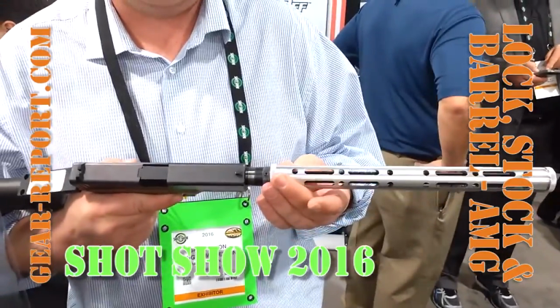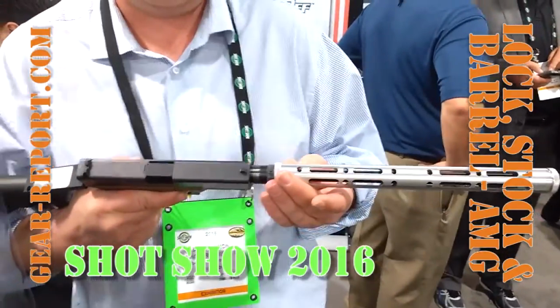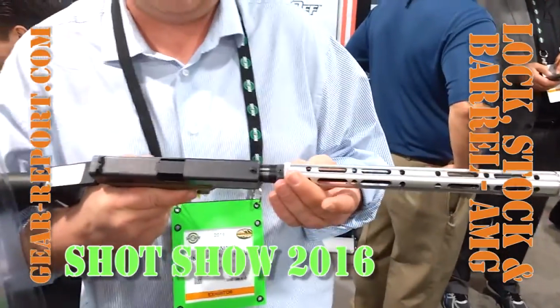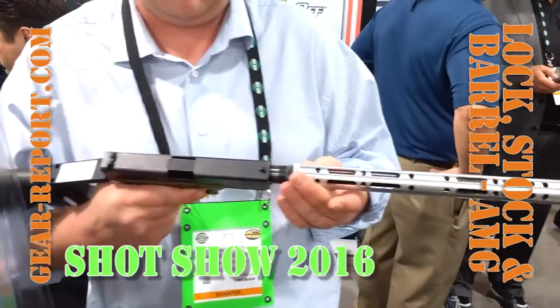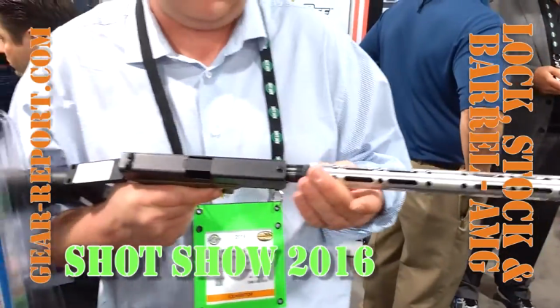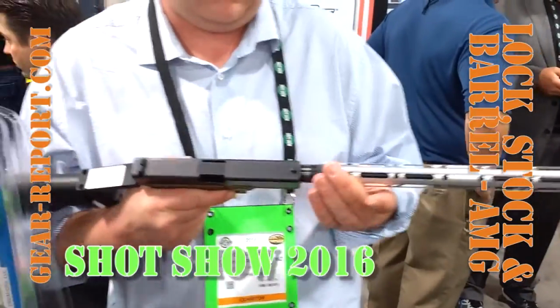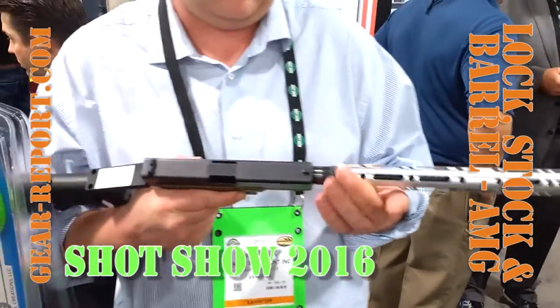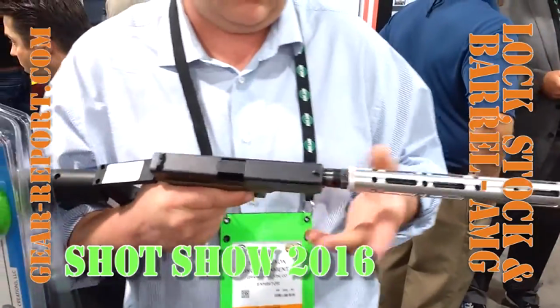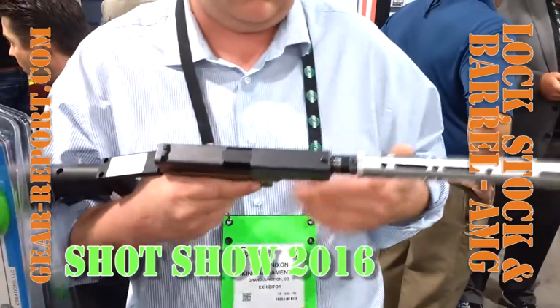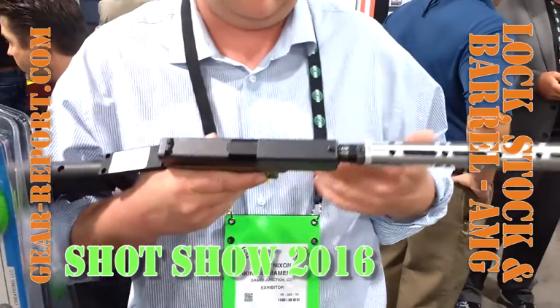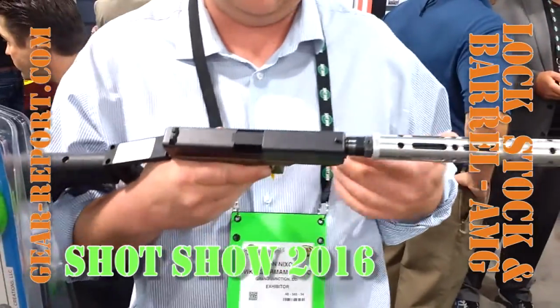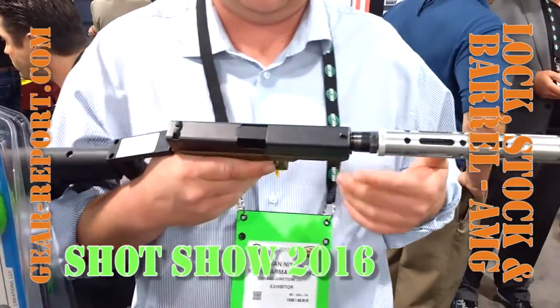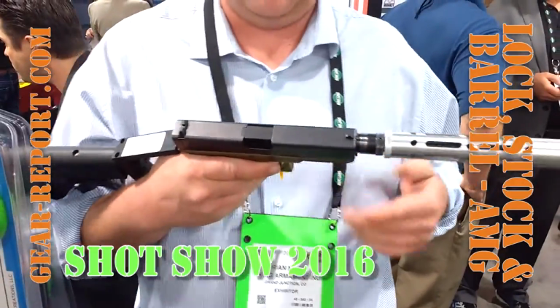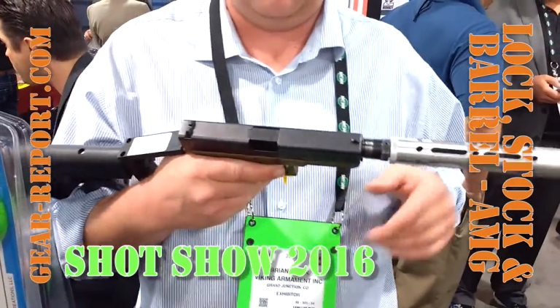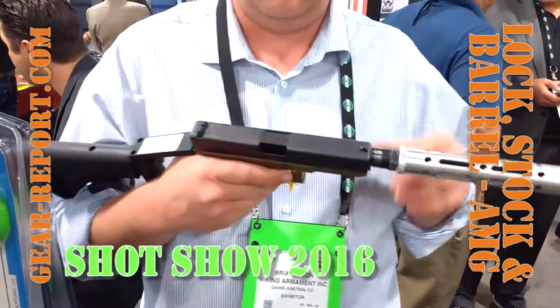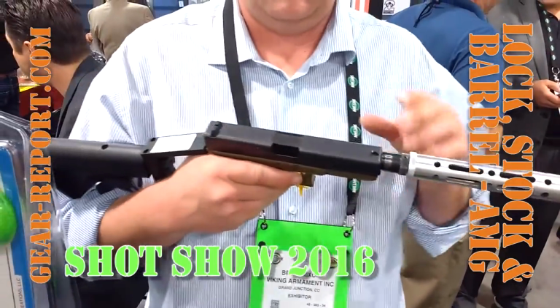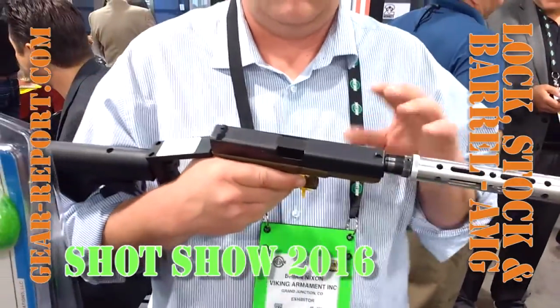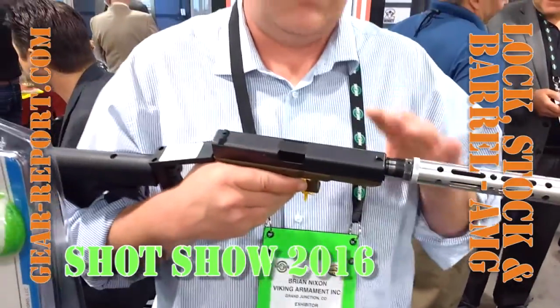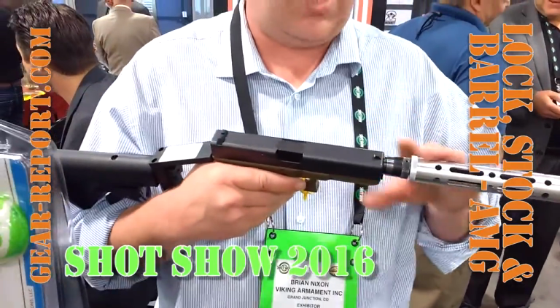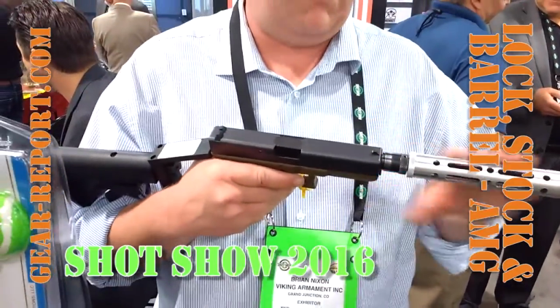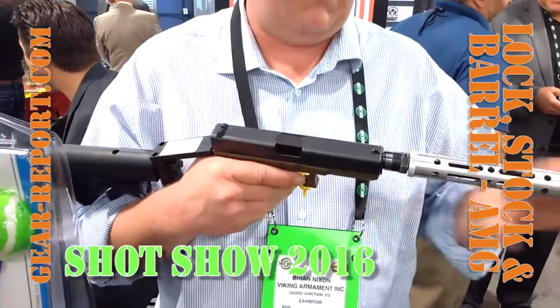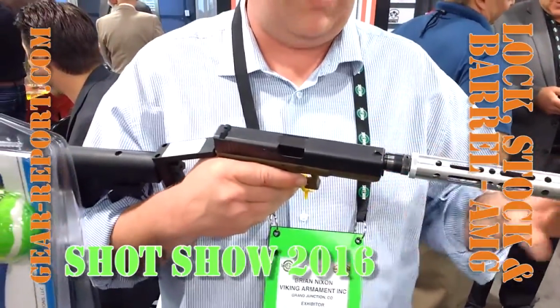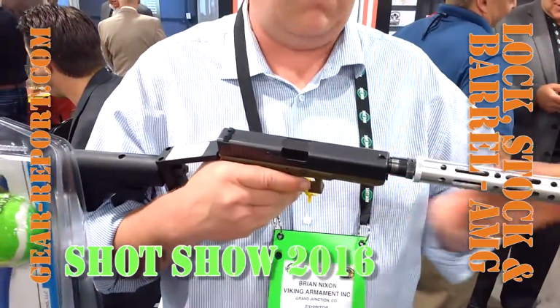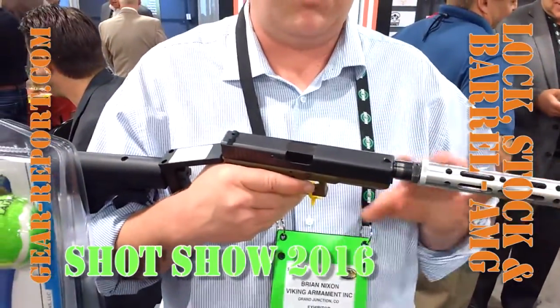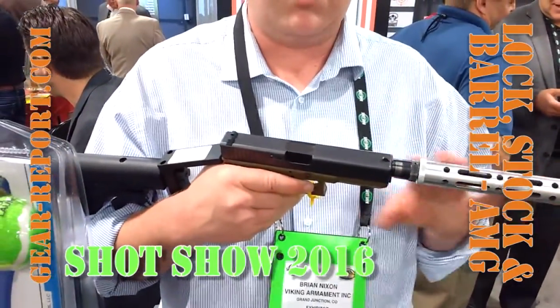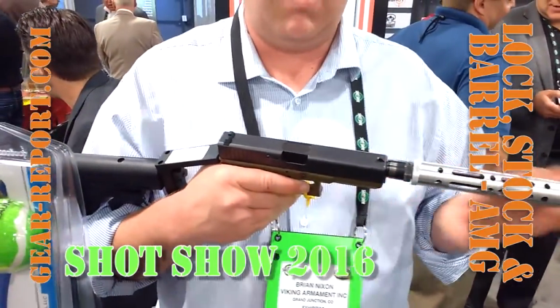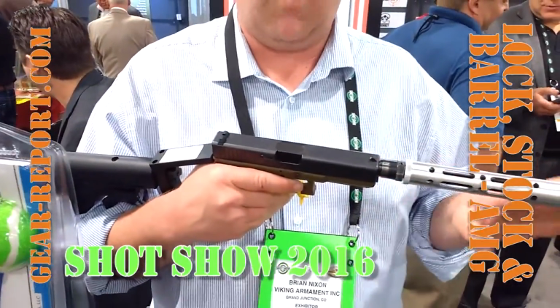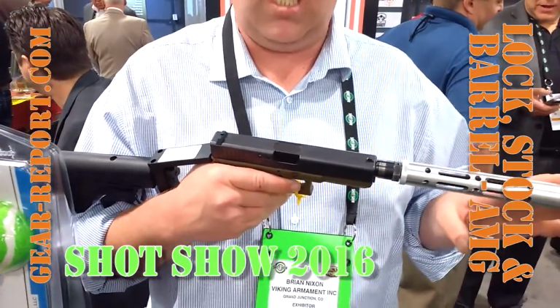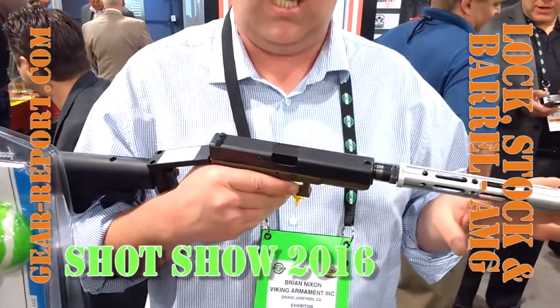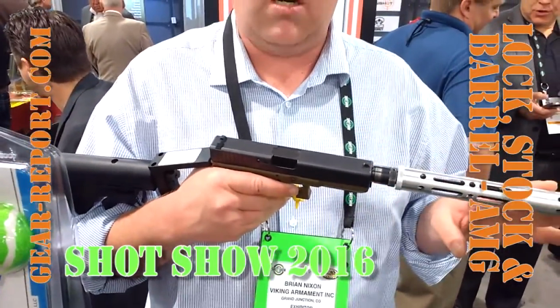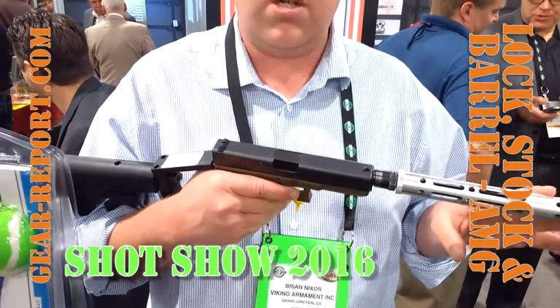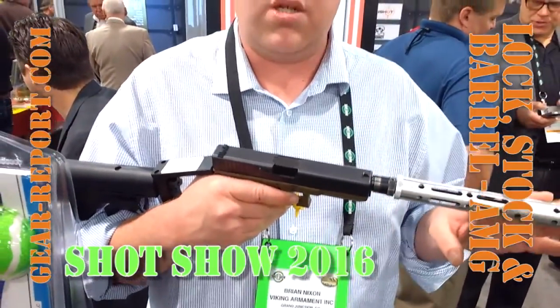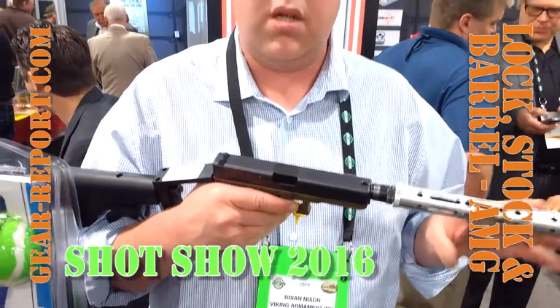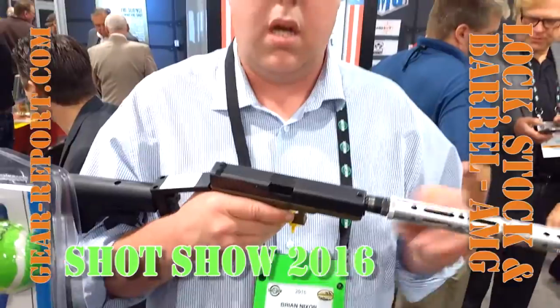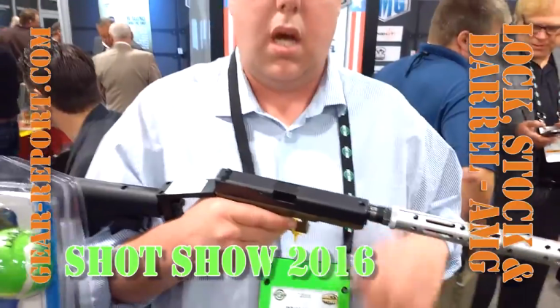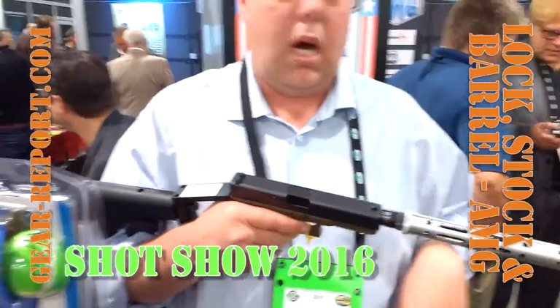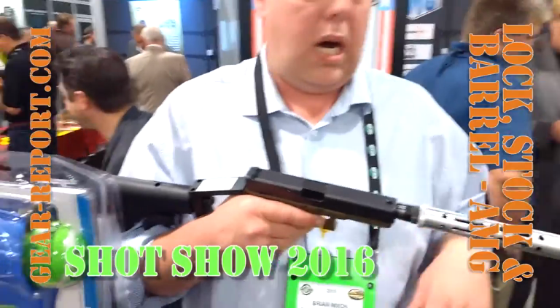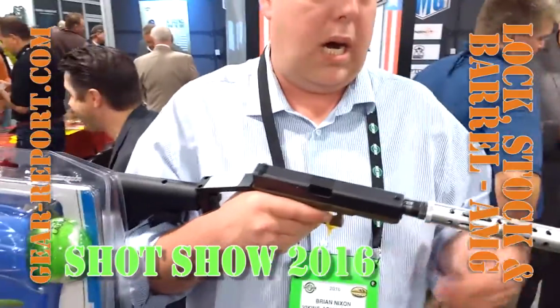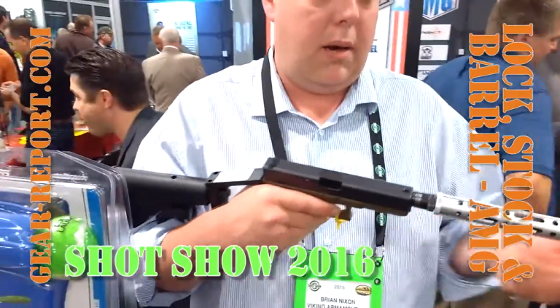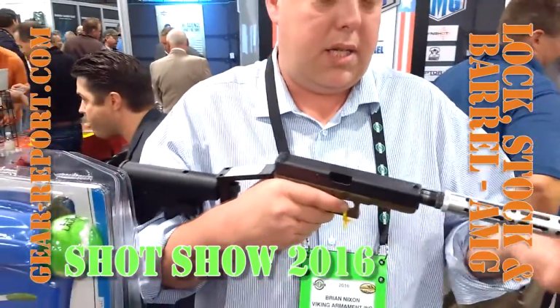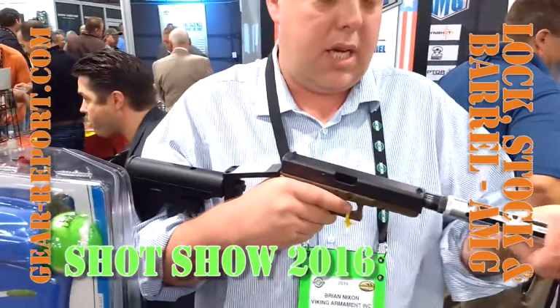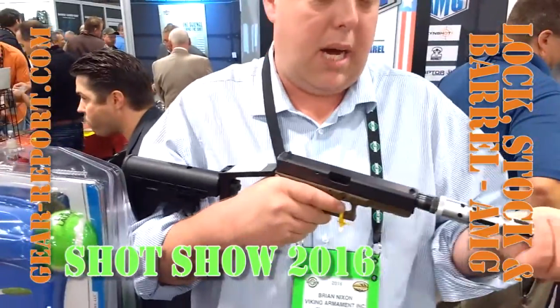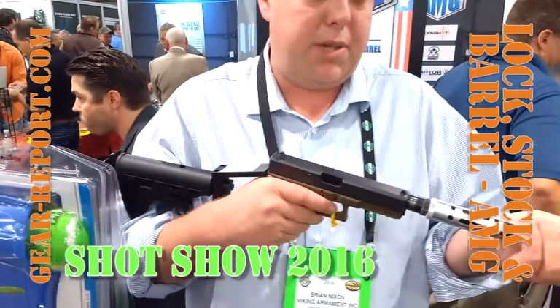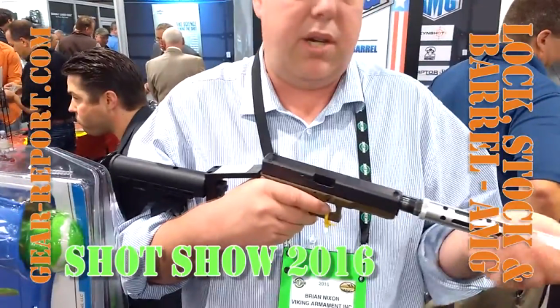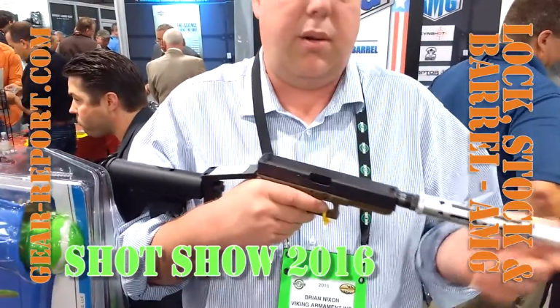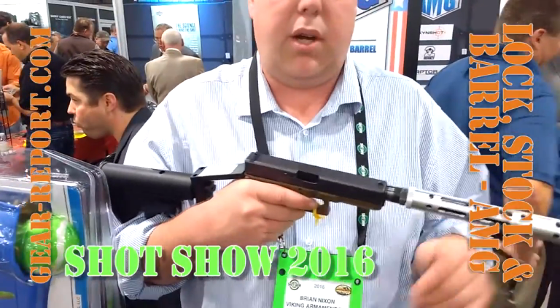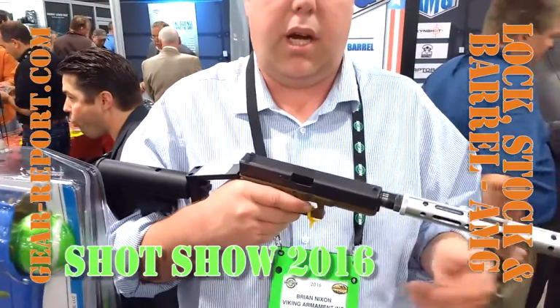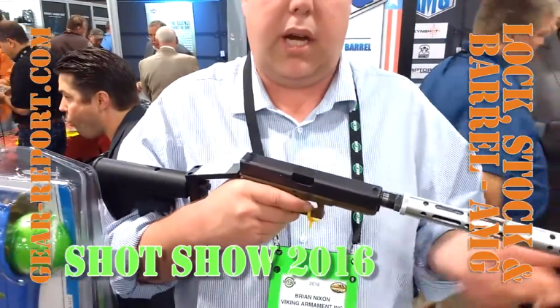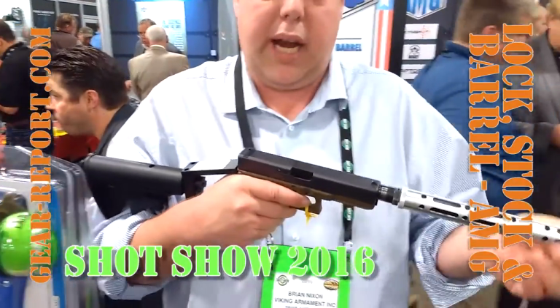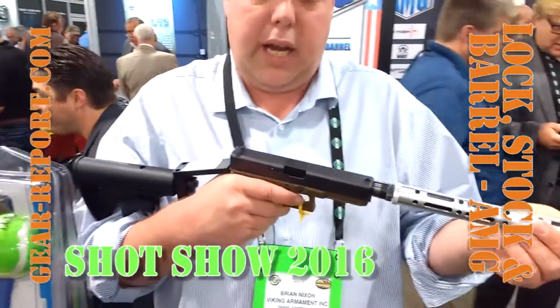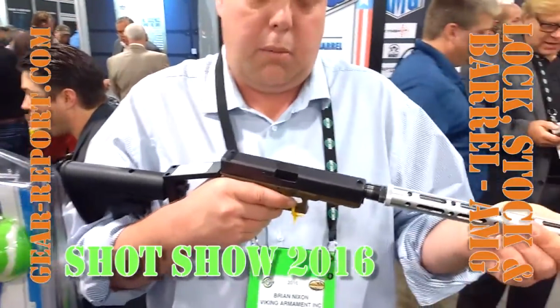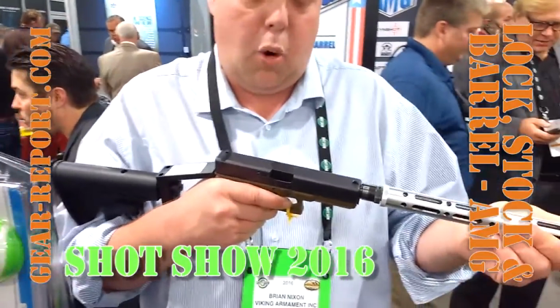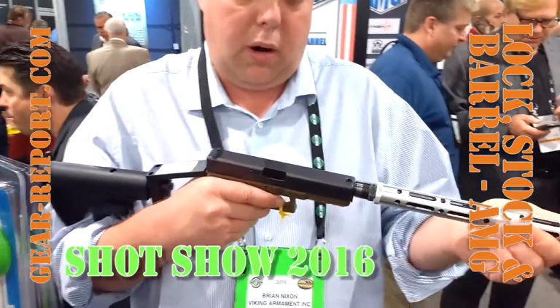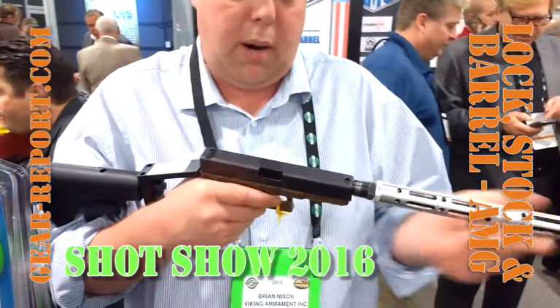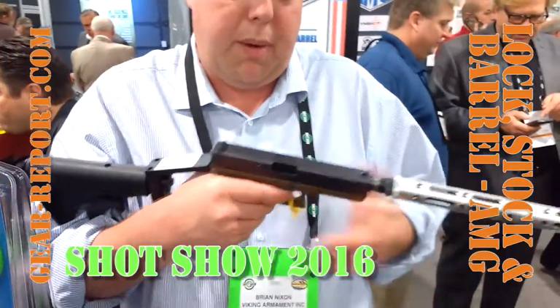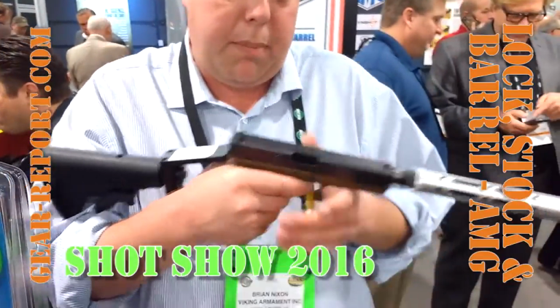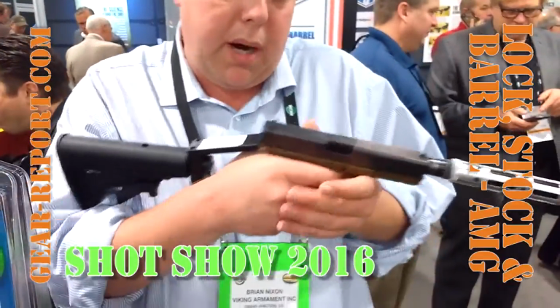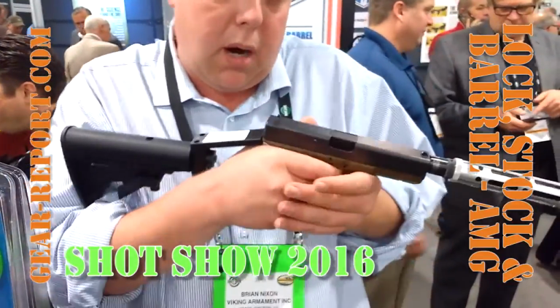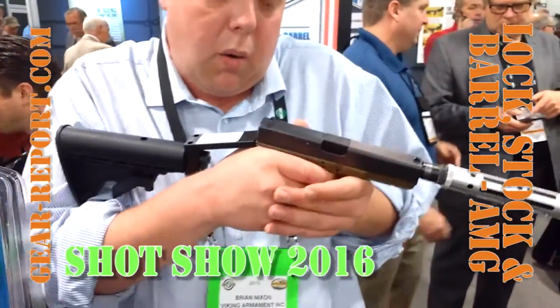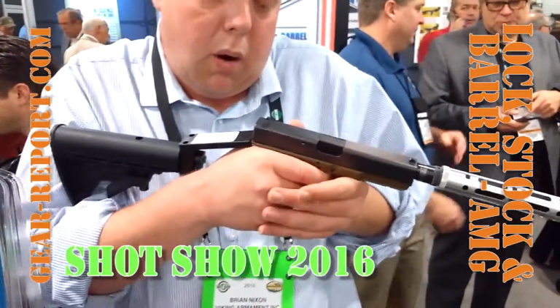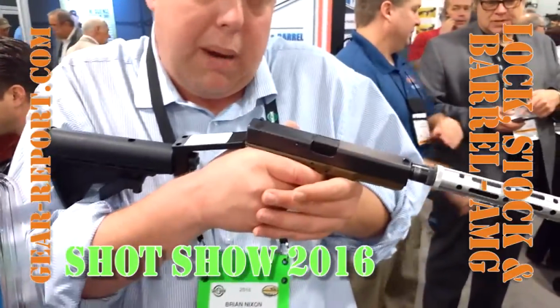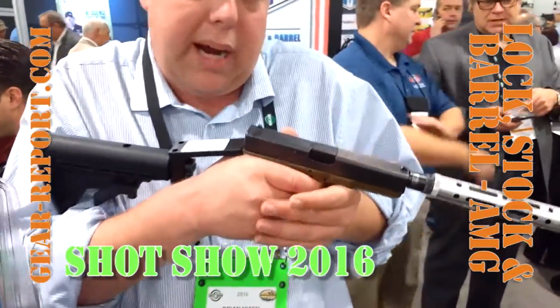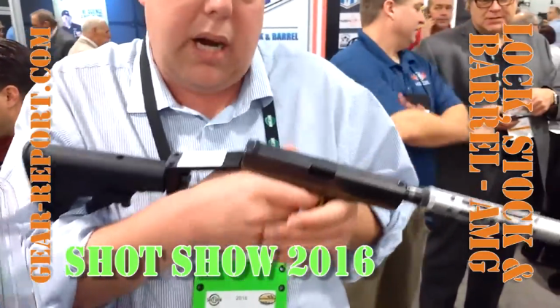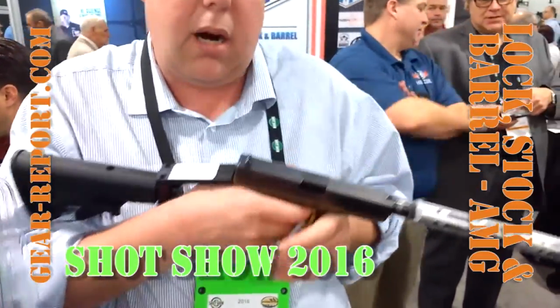Screw it right on there and you're good to go. It's going to be available in some different colors — that's an option. You've got to get a more grip up here or back here.